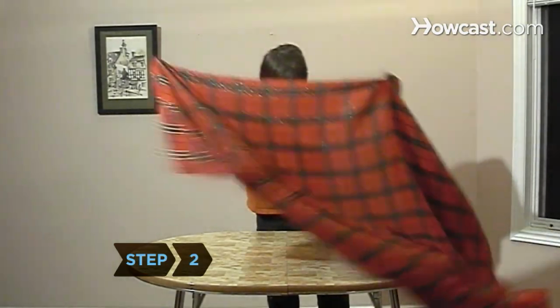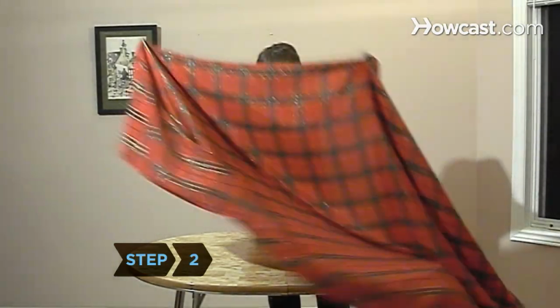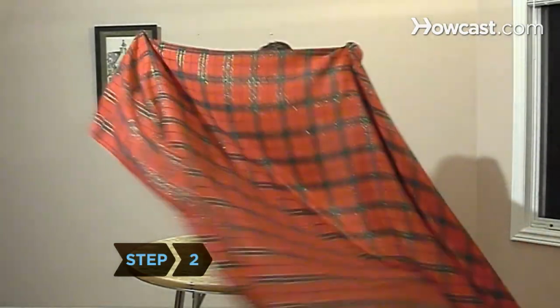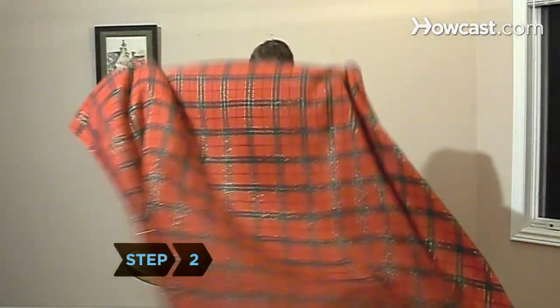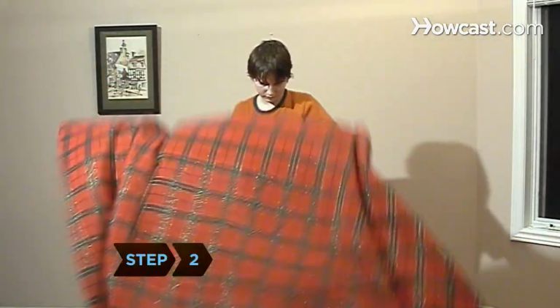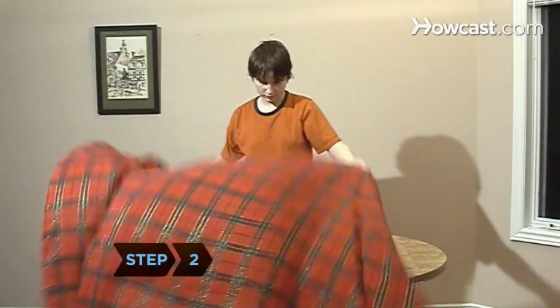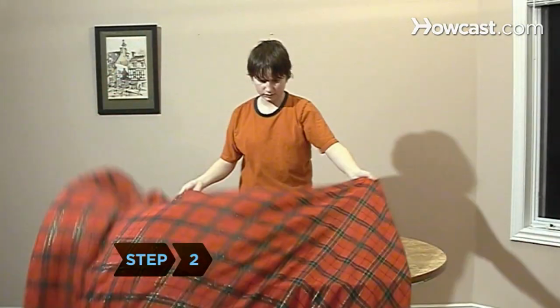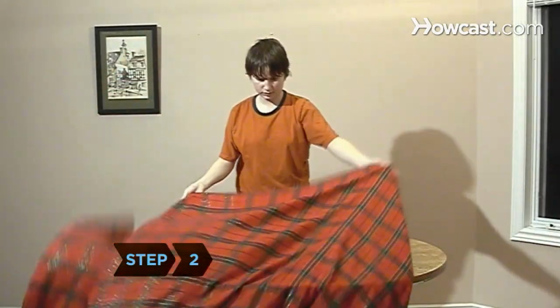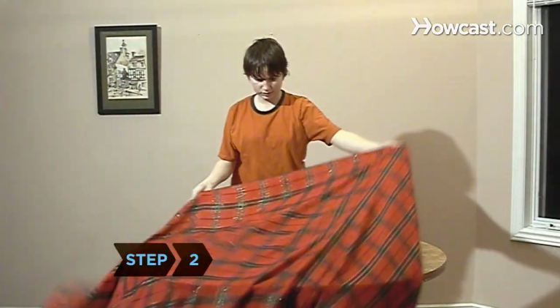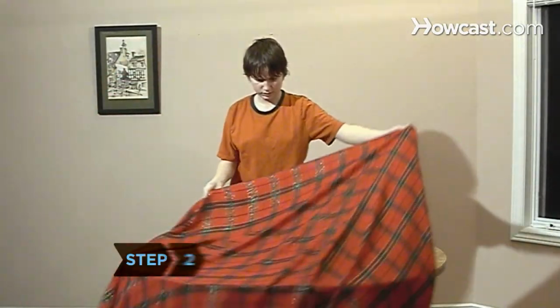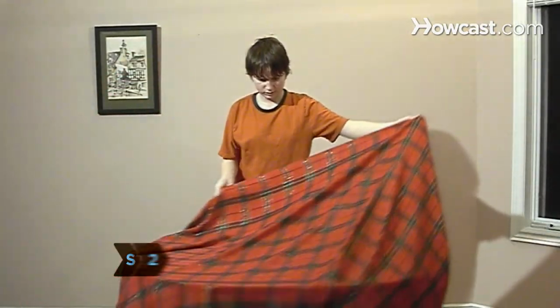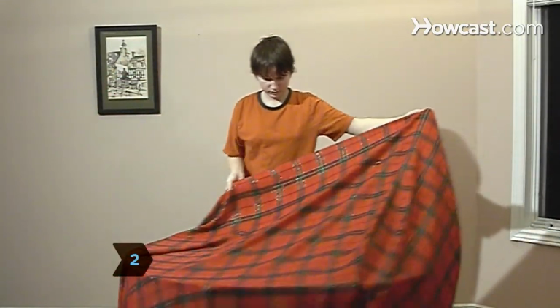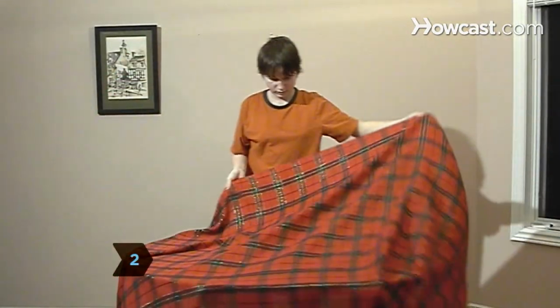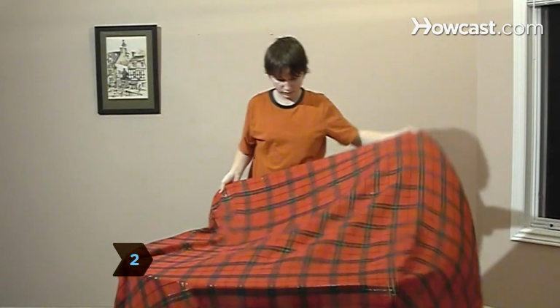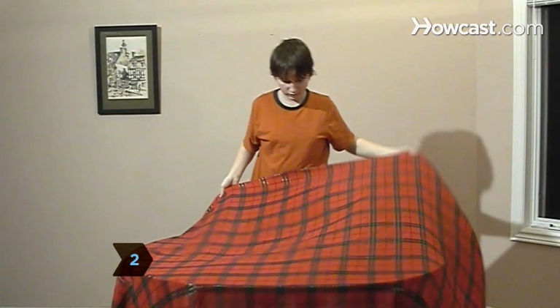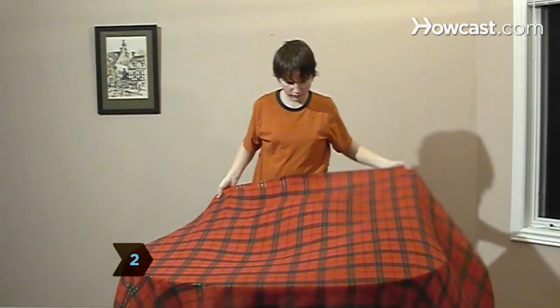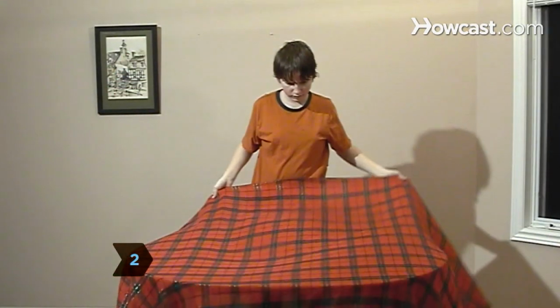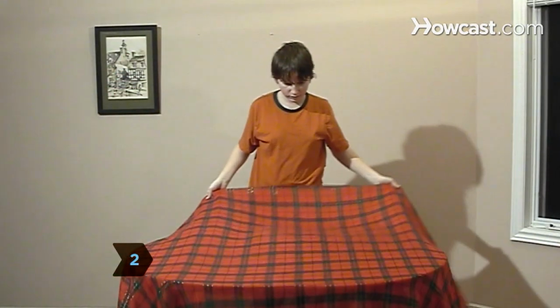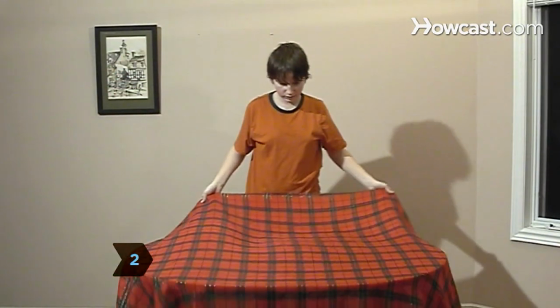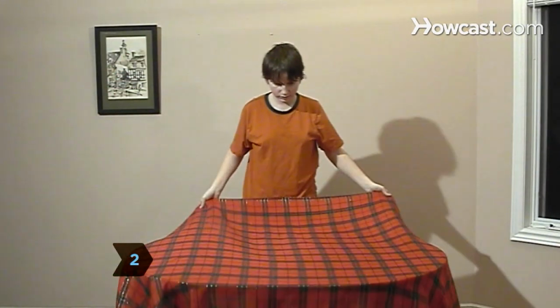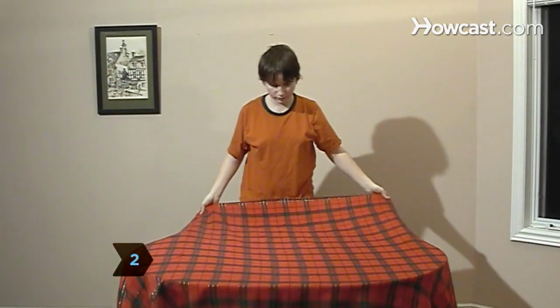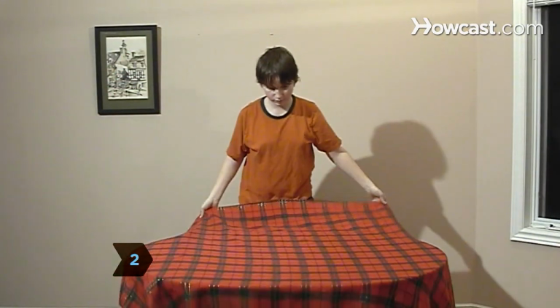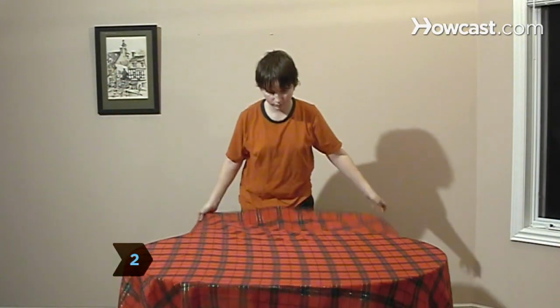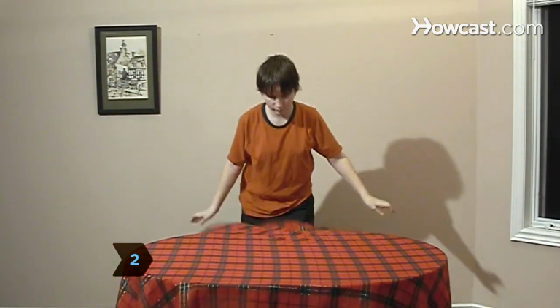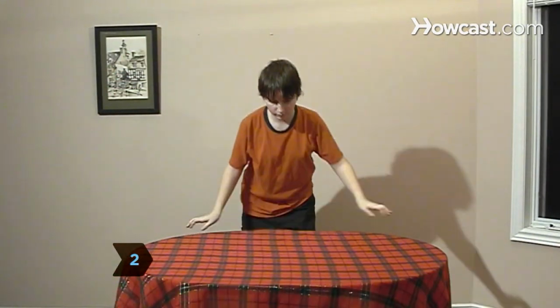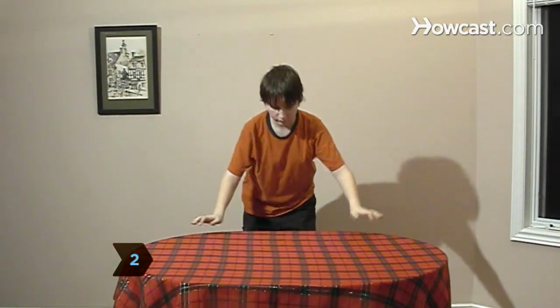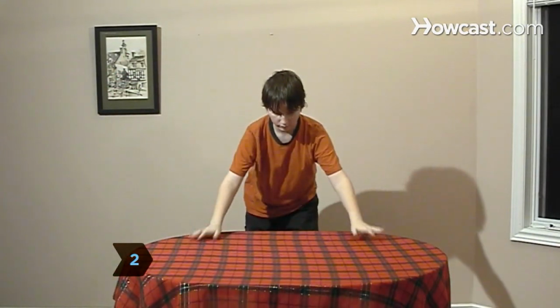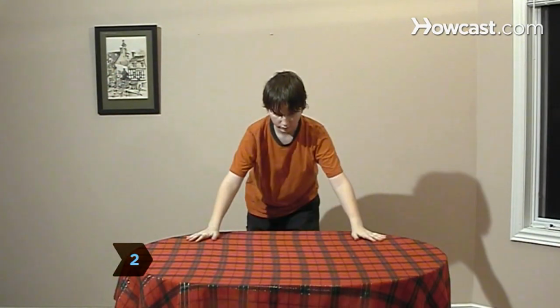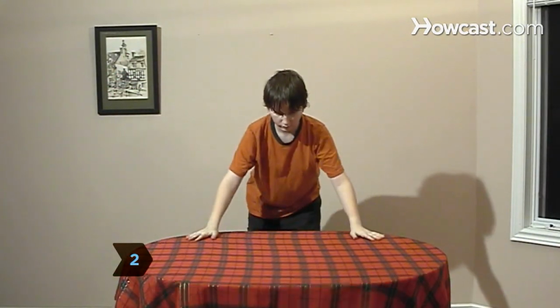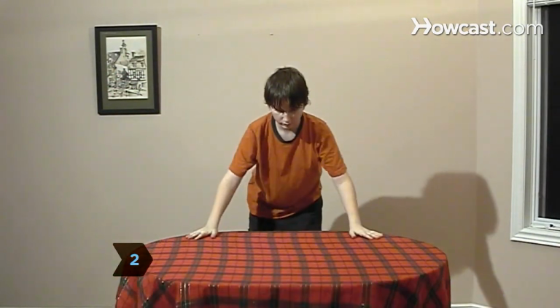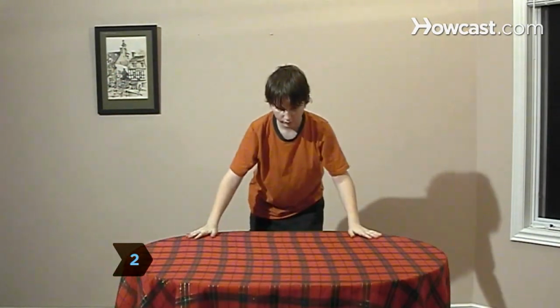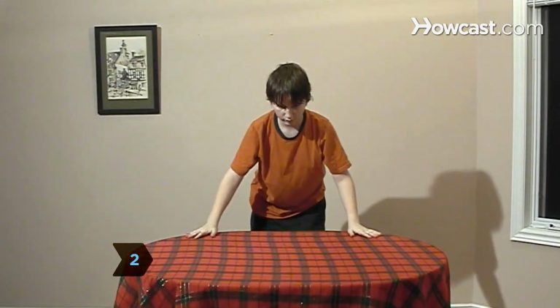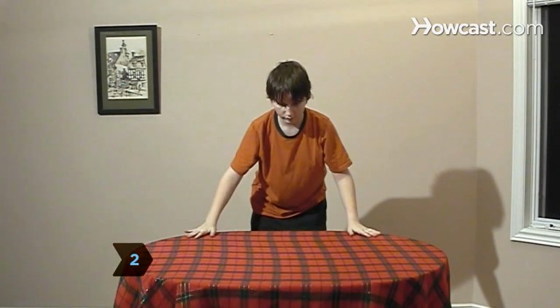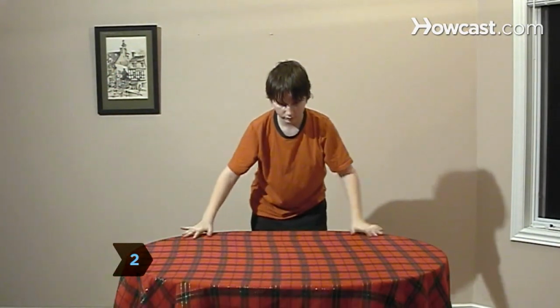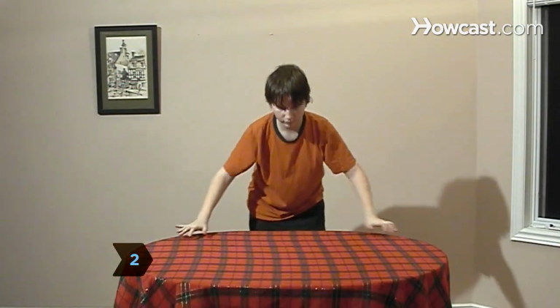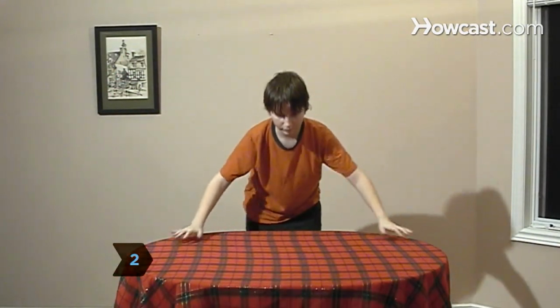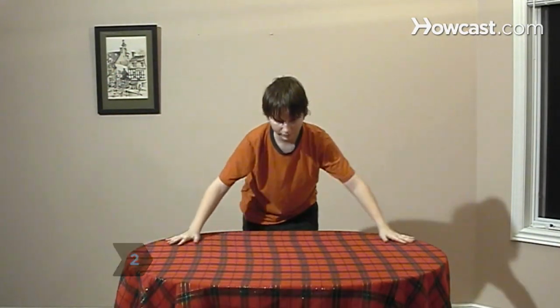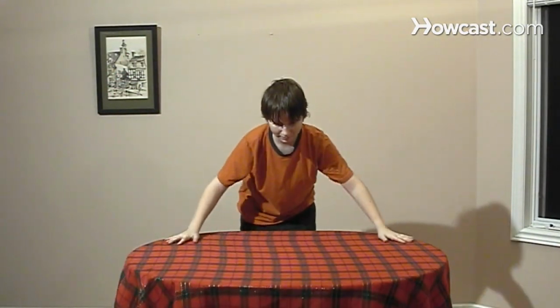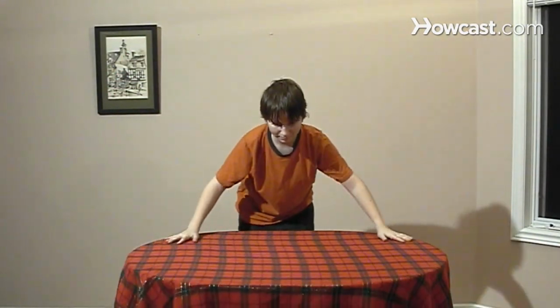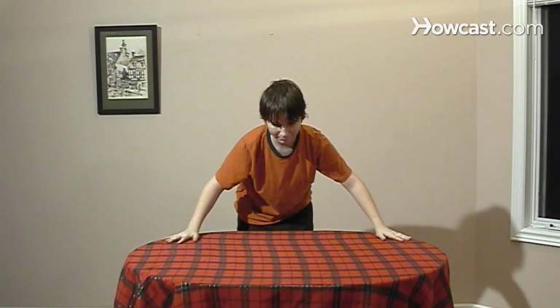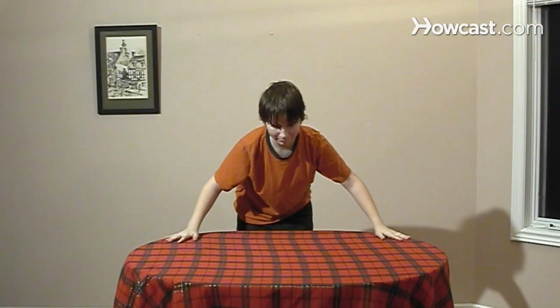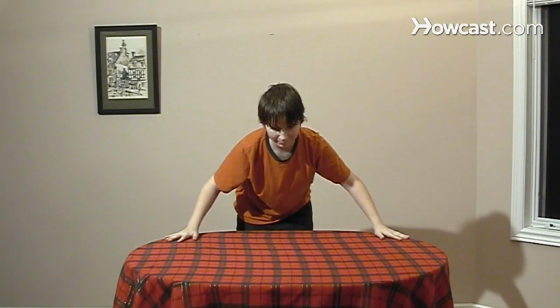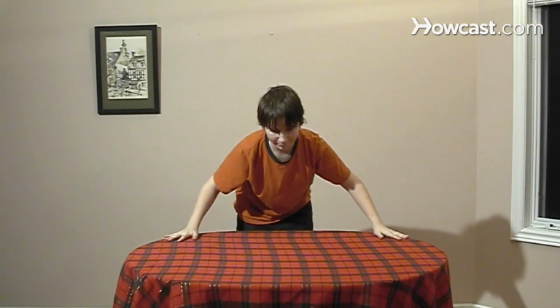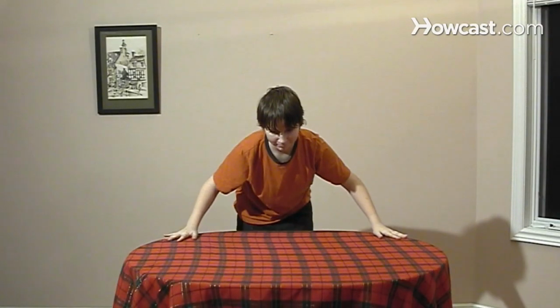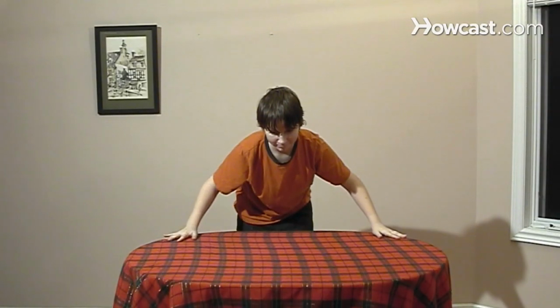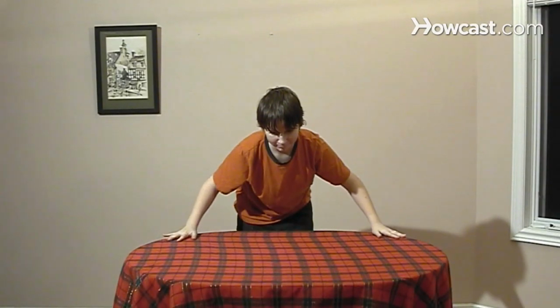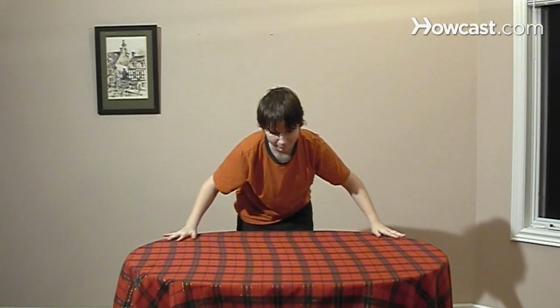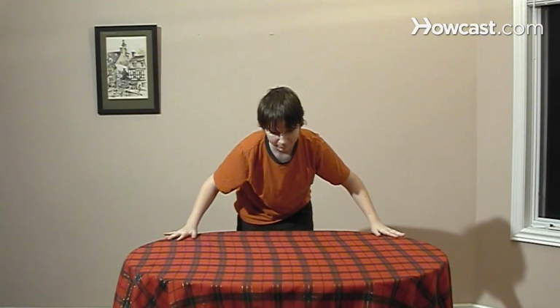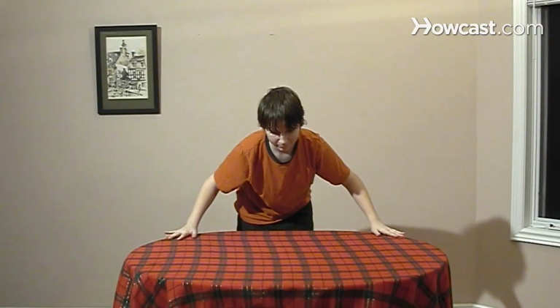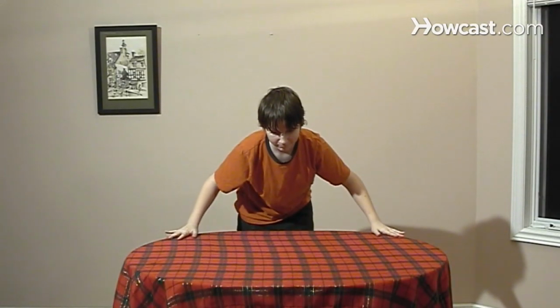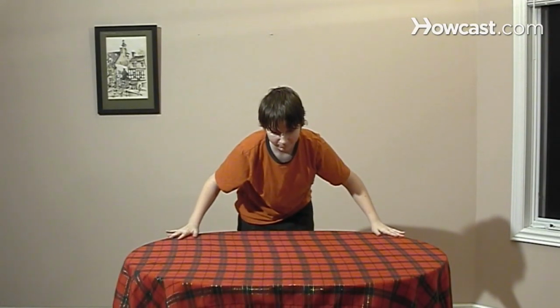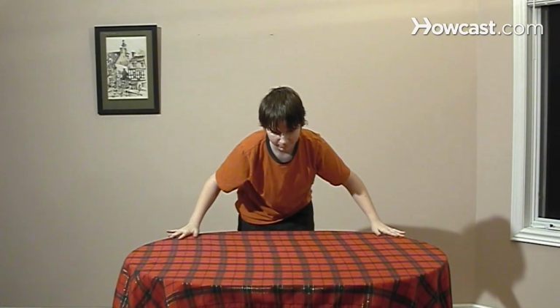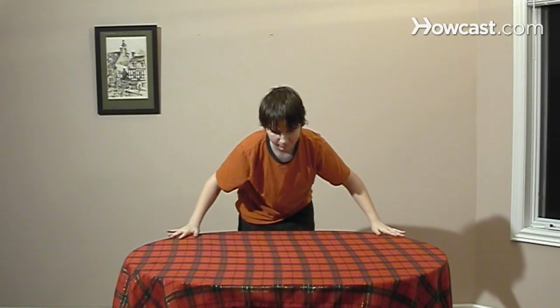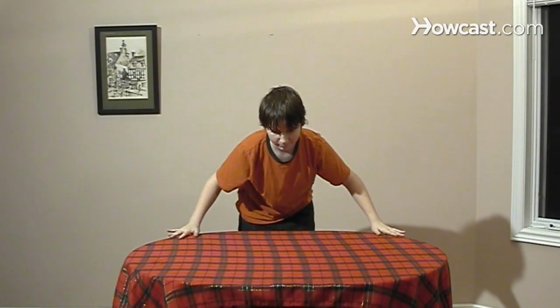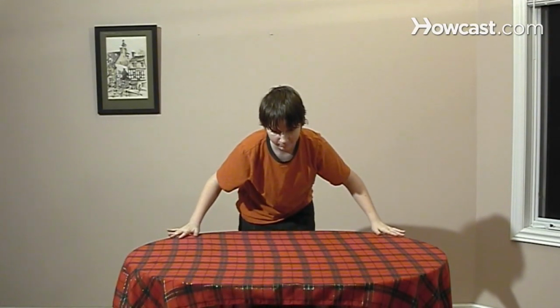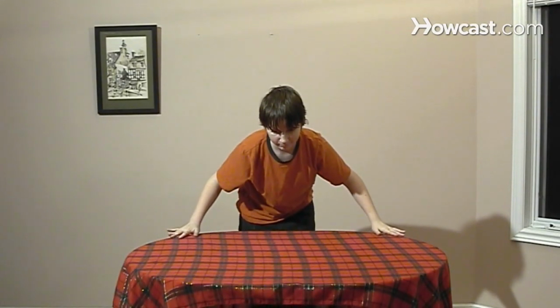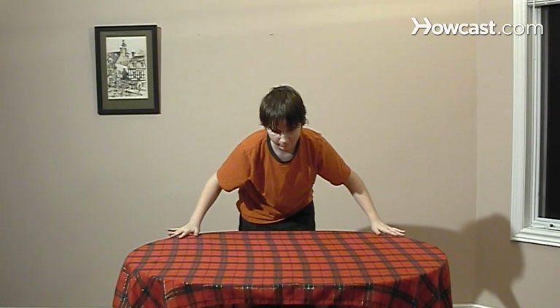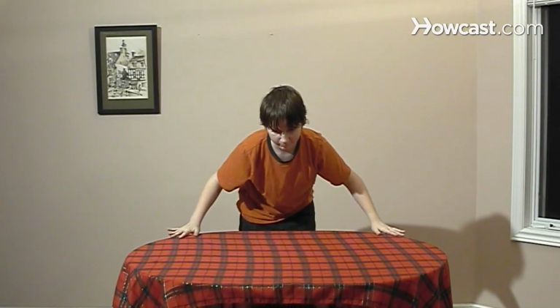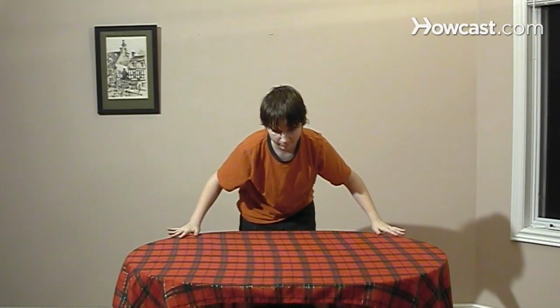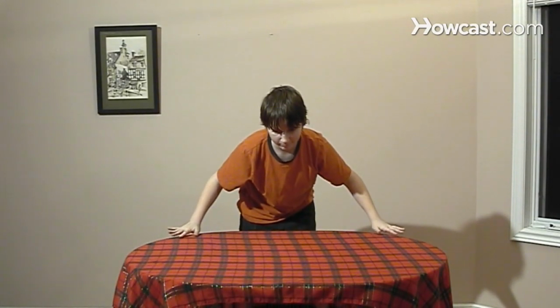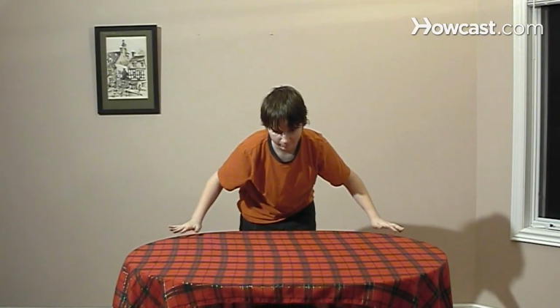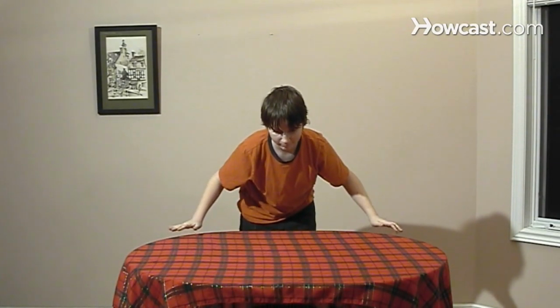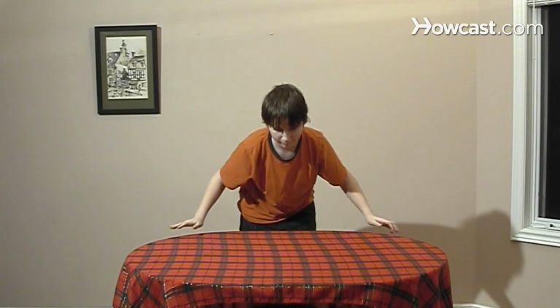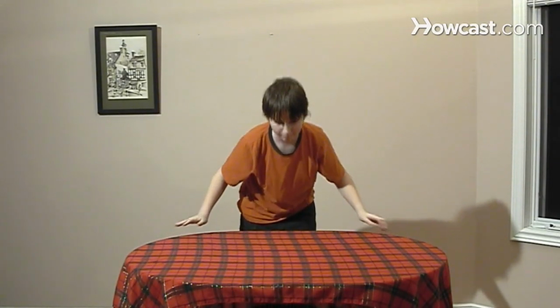Step 2. Spread the tablecloth on the table and smooth out any wrinkles. Keep a length of it hanging over the edge to pull on during the trick.